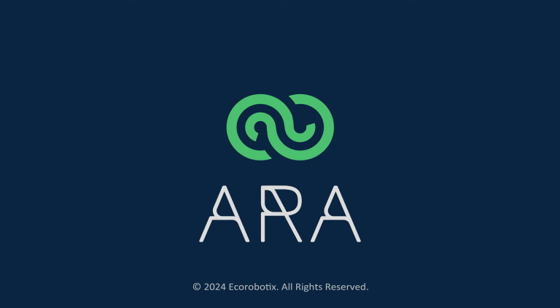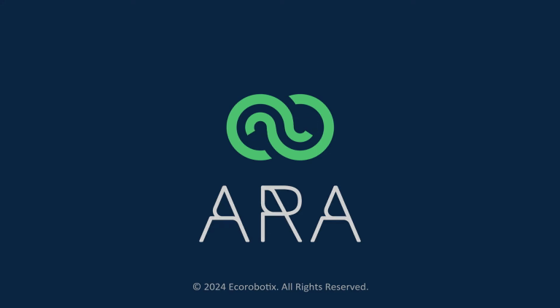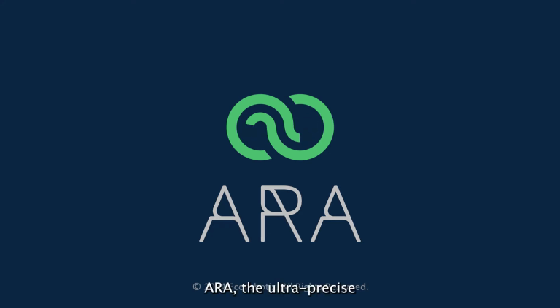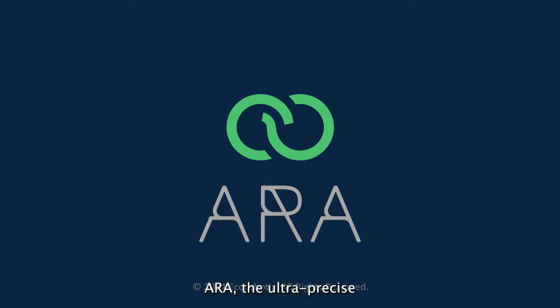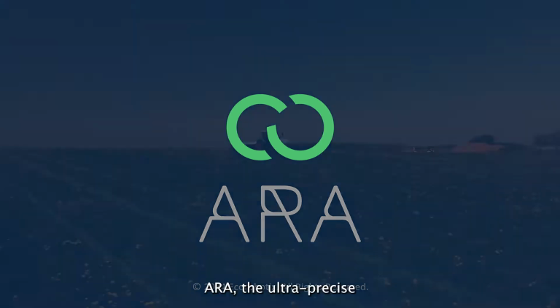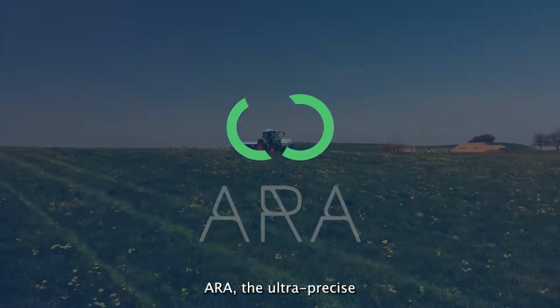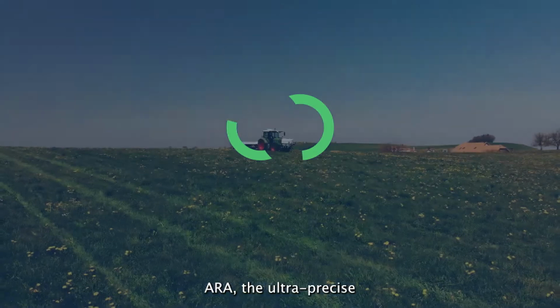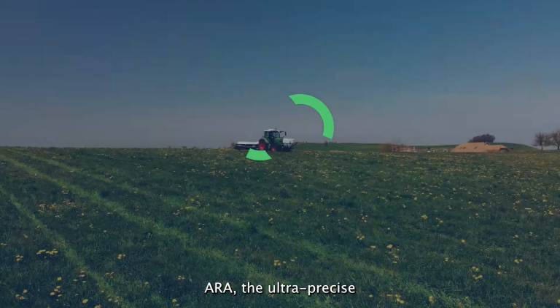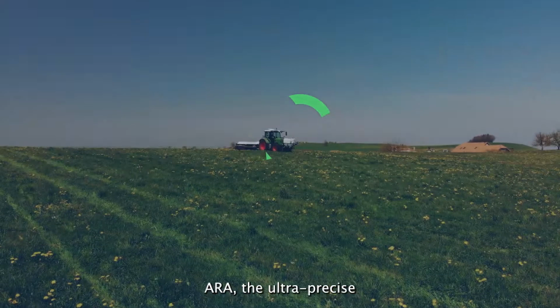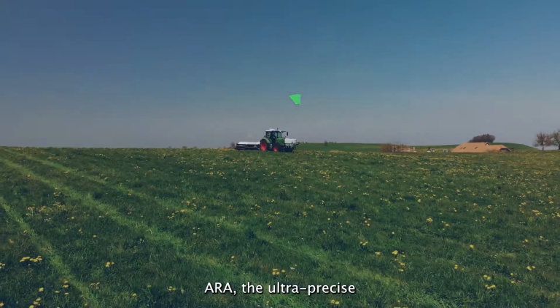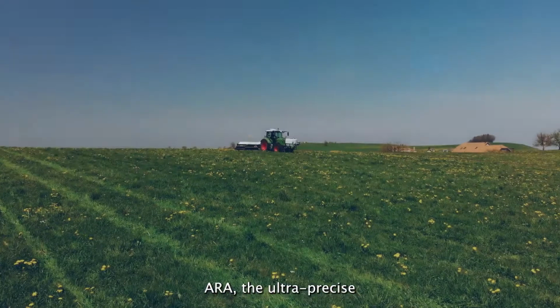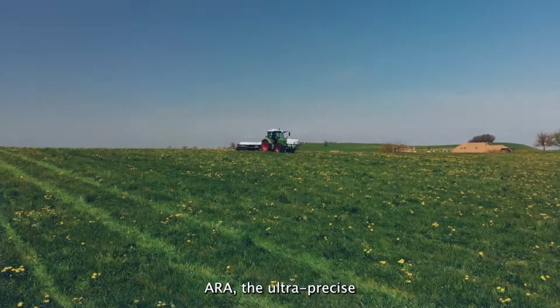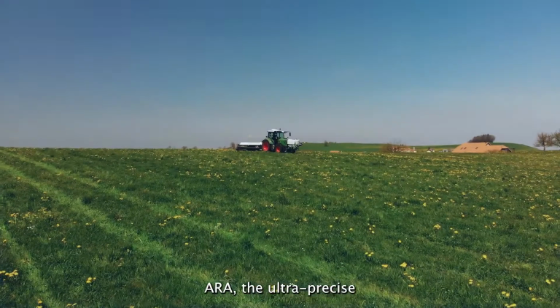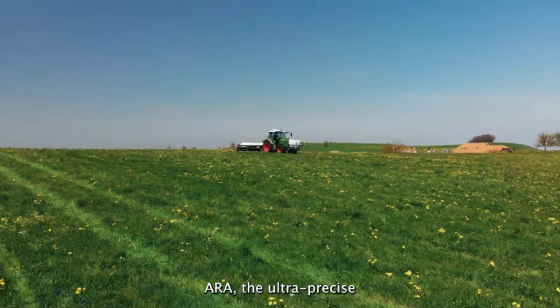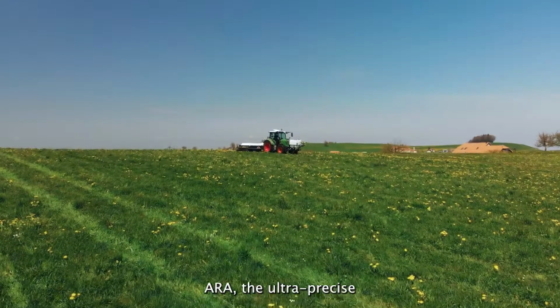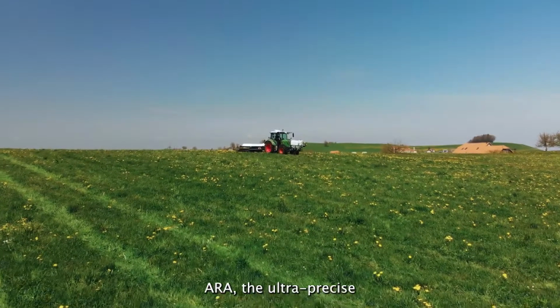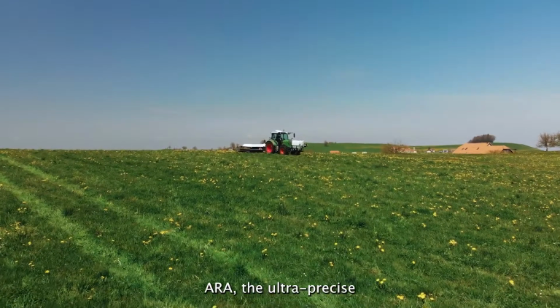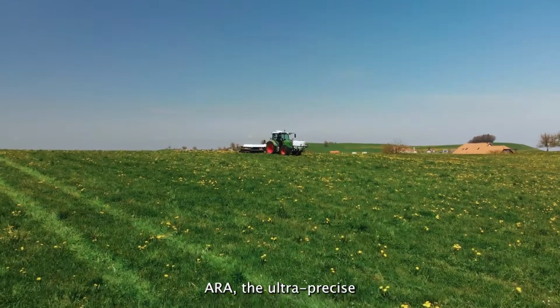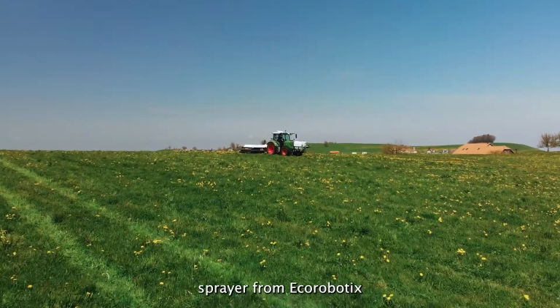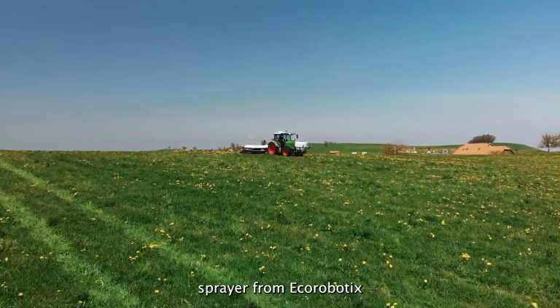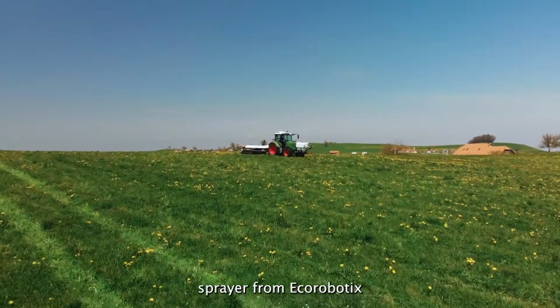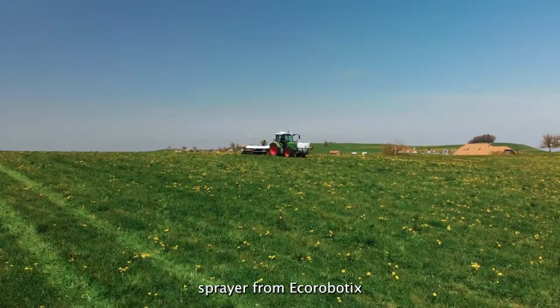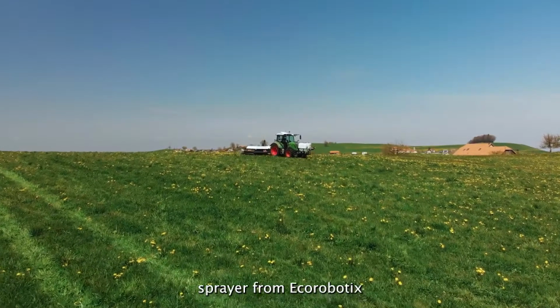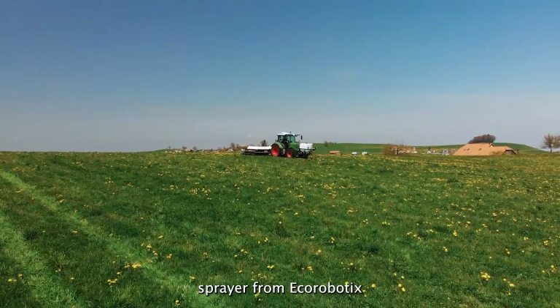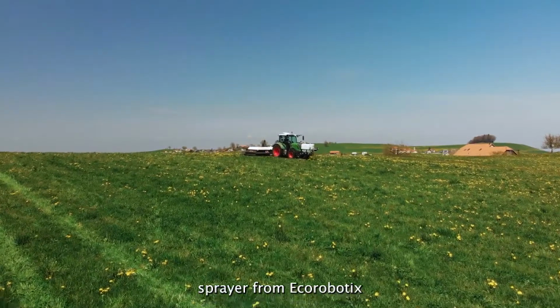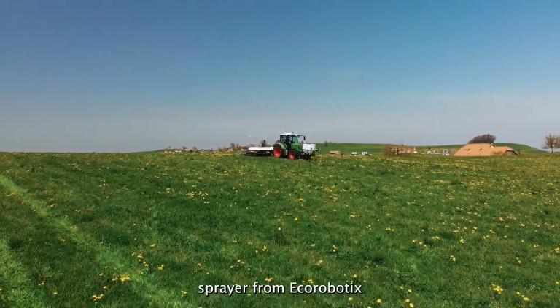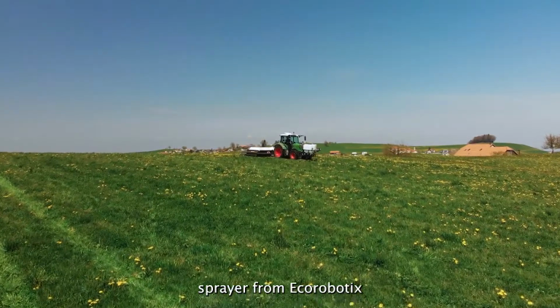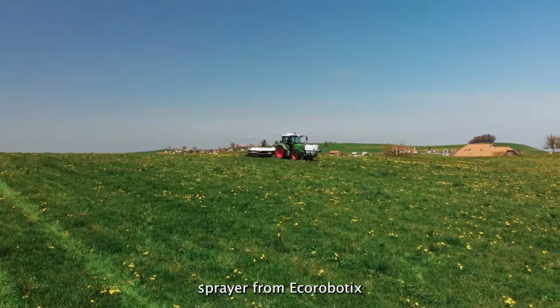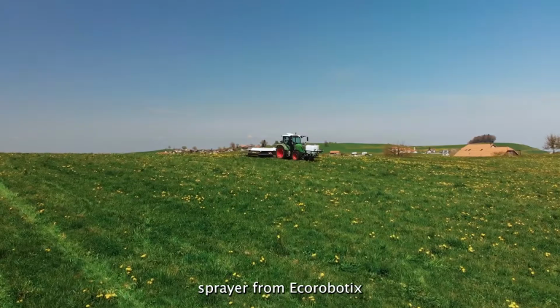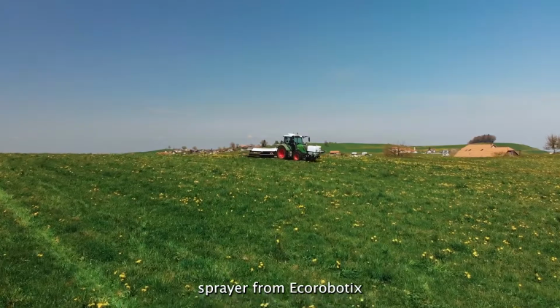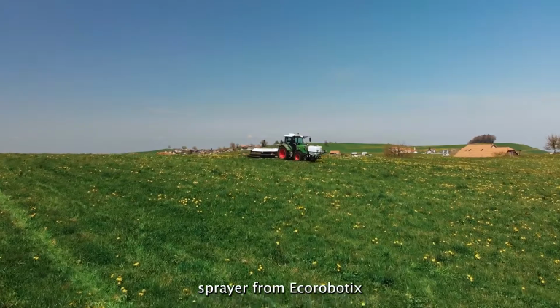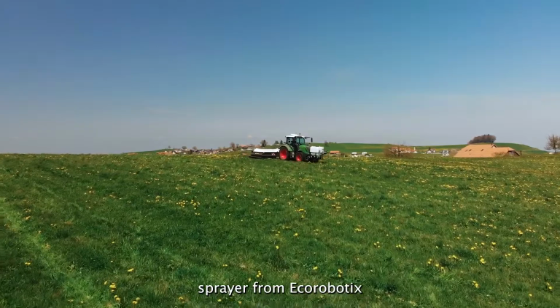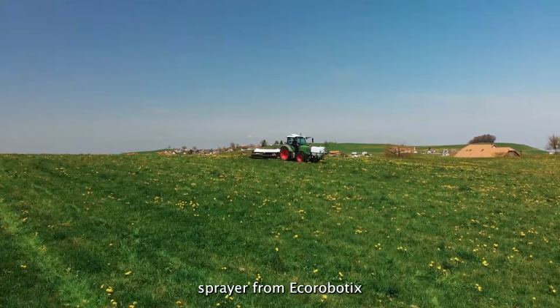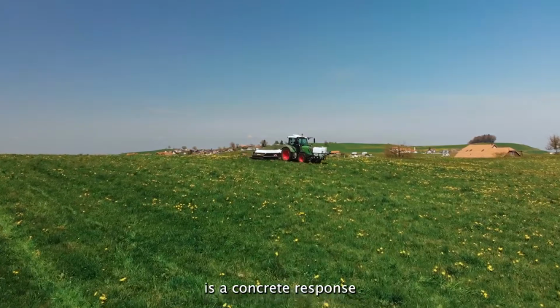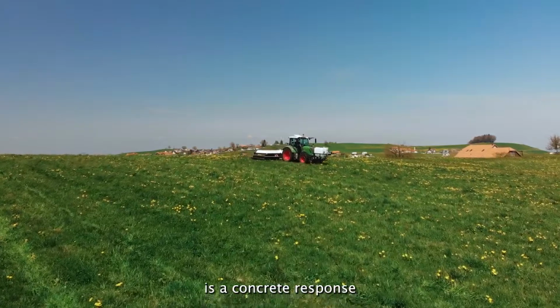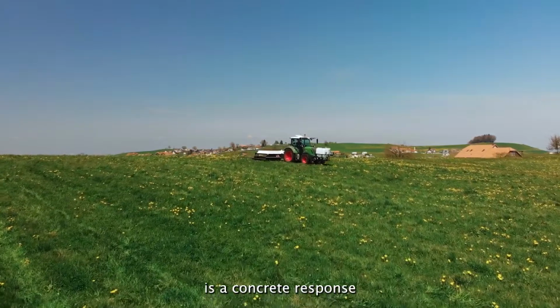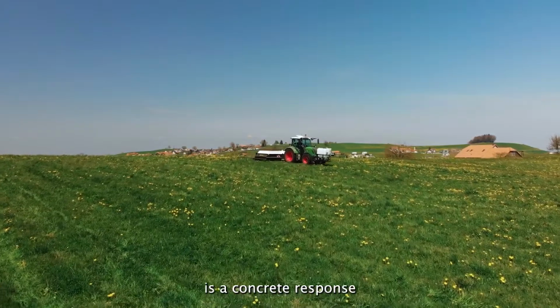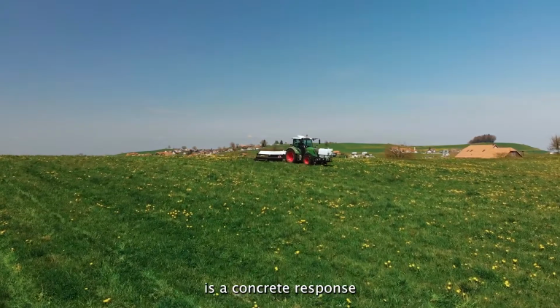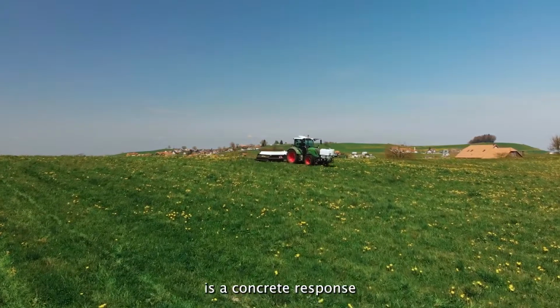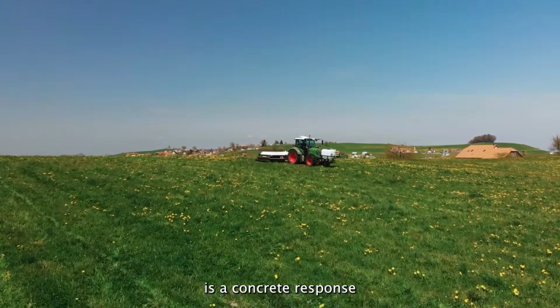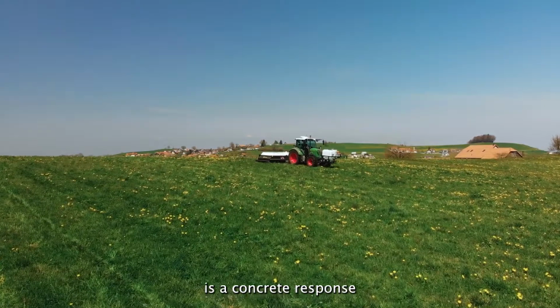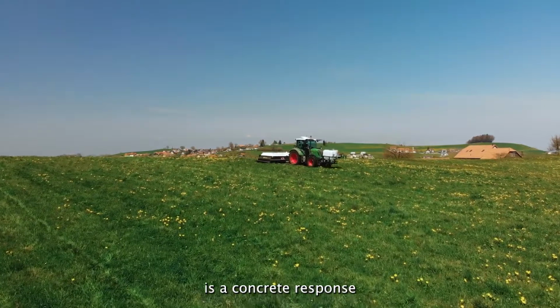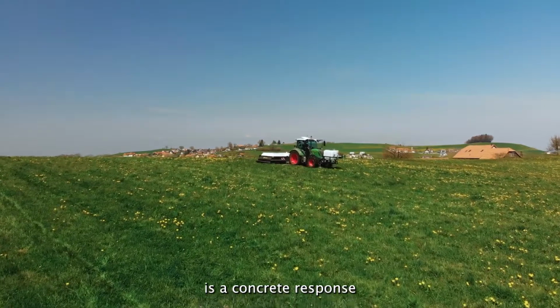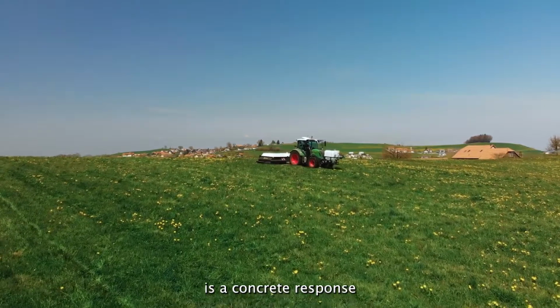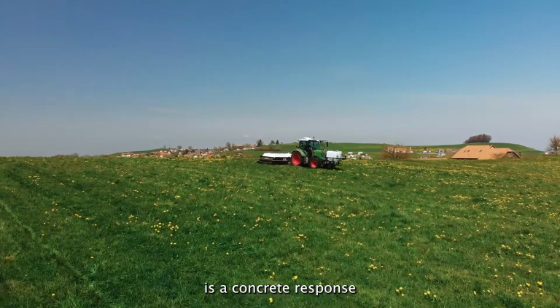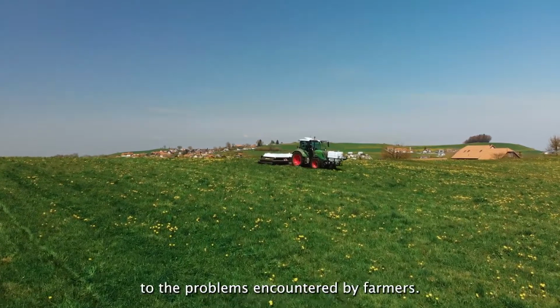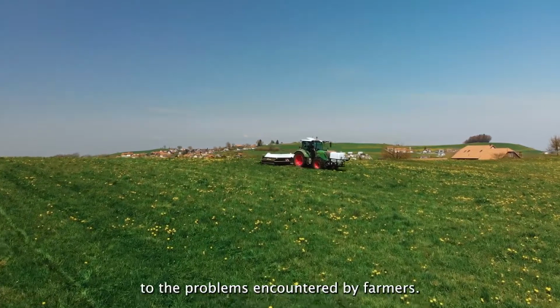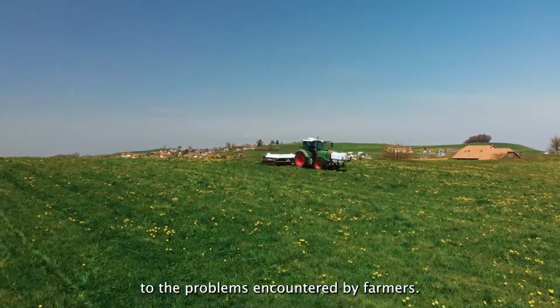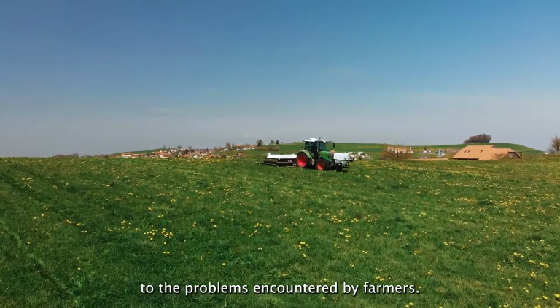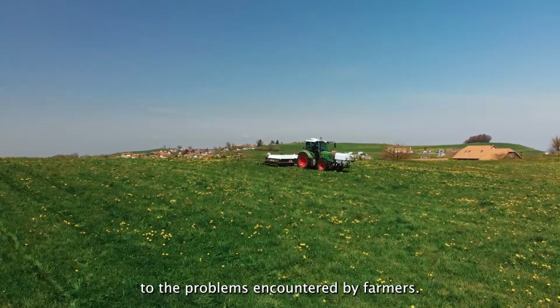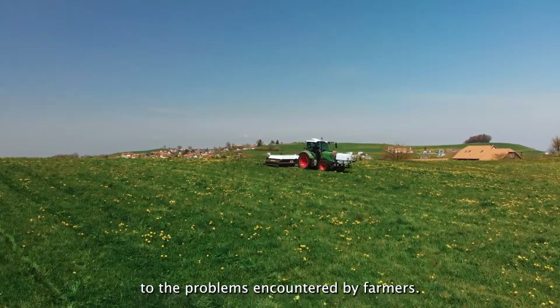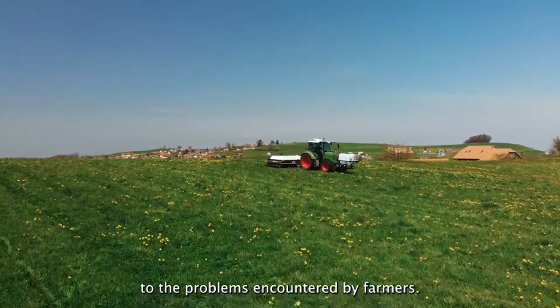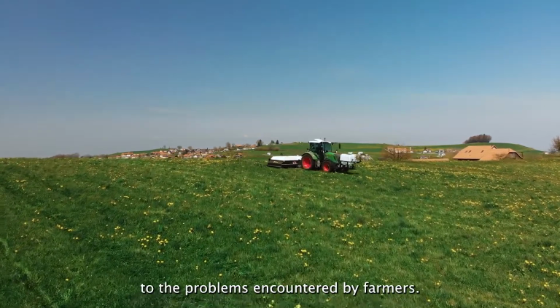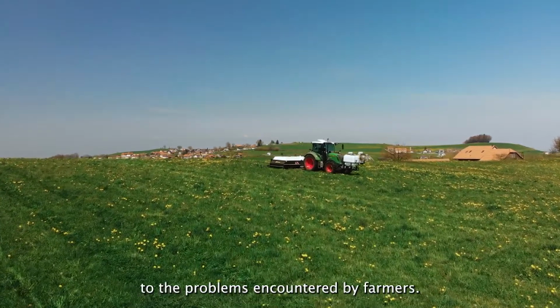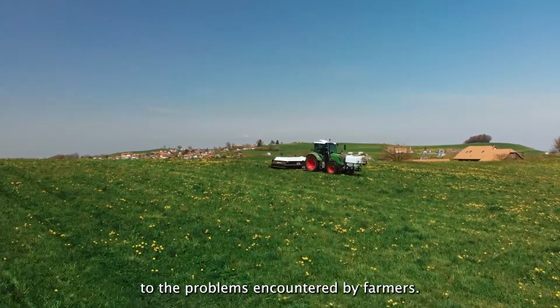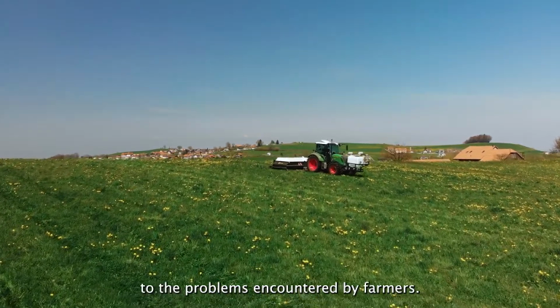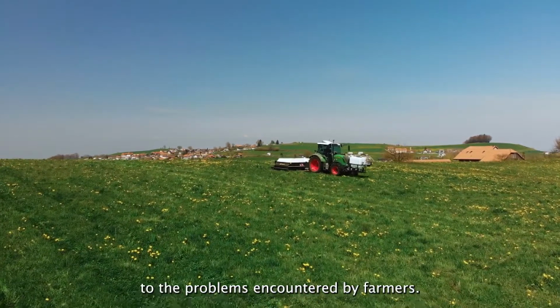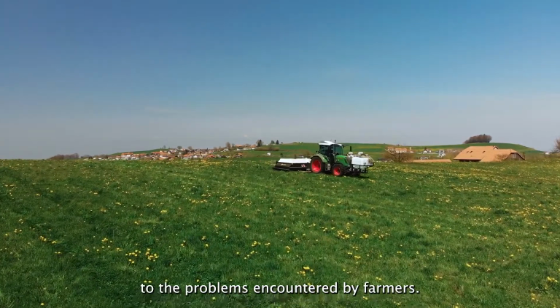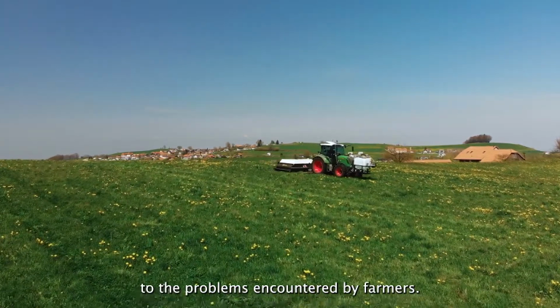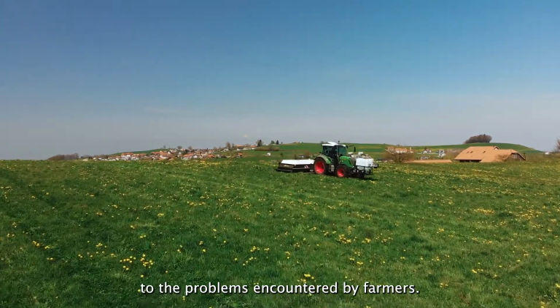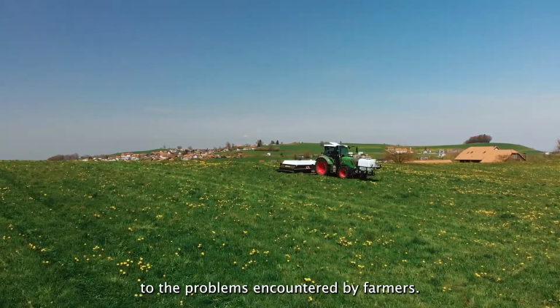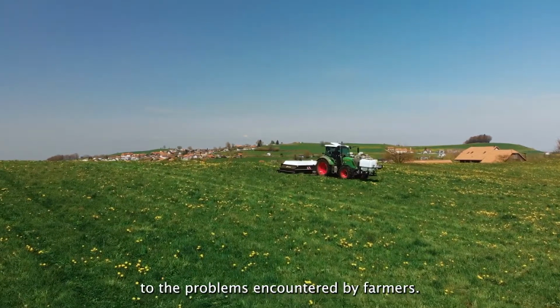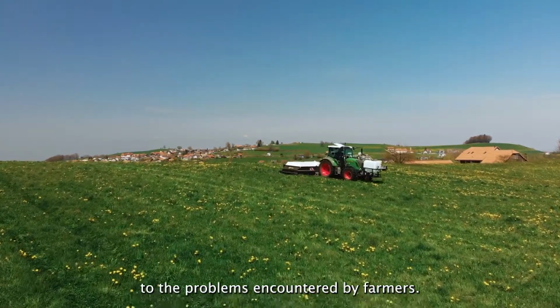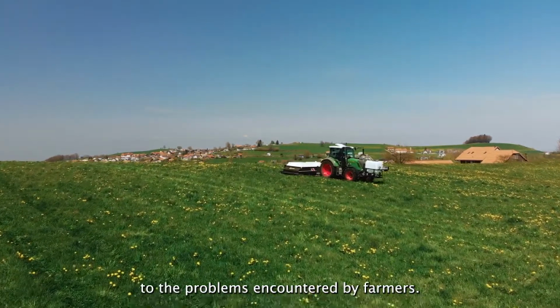Aura, the ultra-precise sprayer from Eco-Robotics, is a concrete response to the problems encountered by farmers.